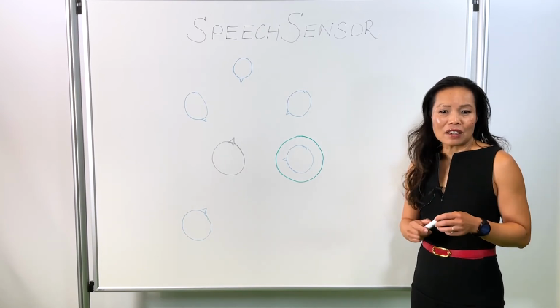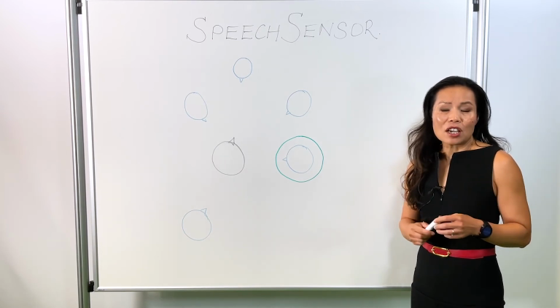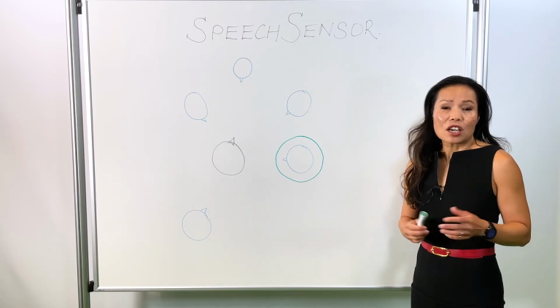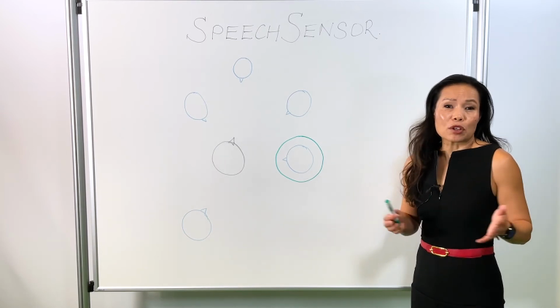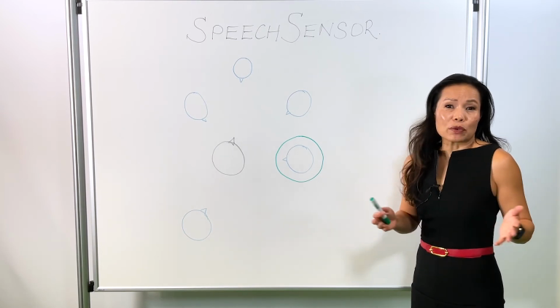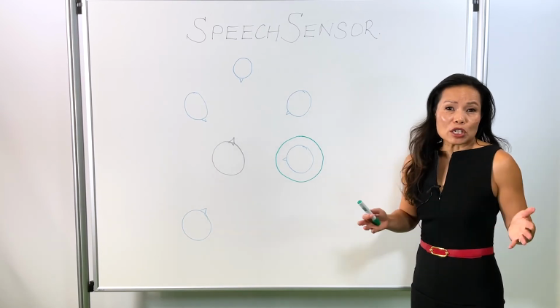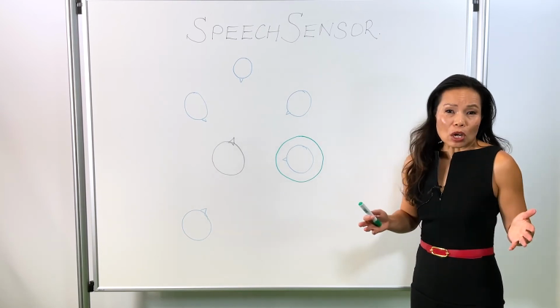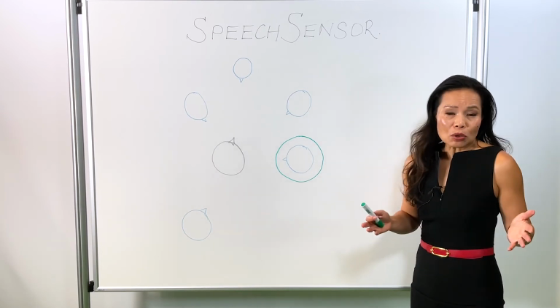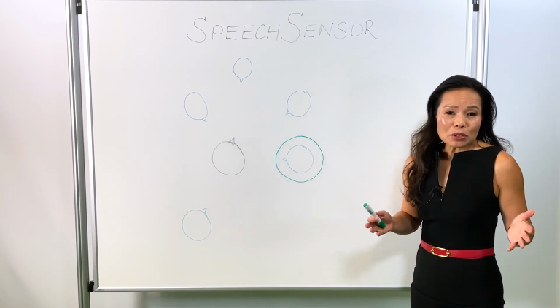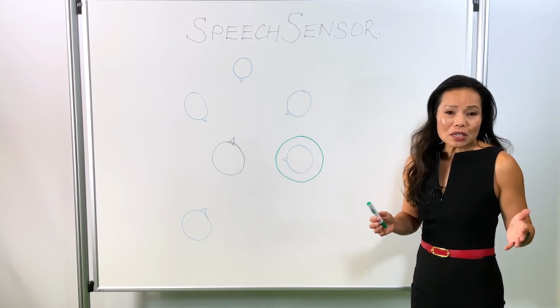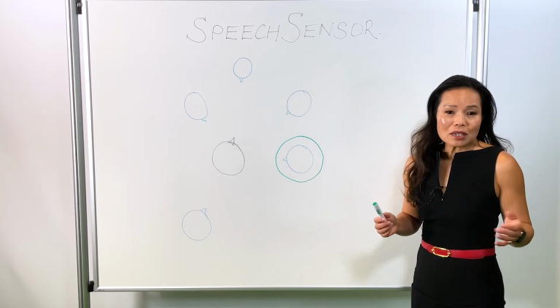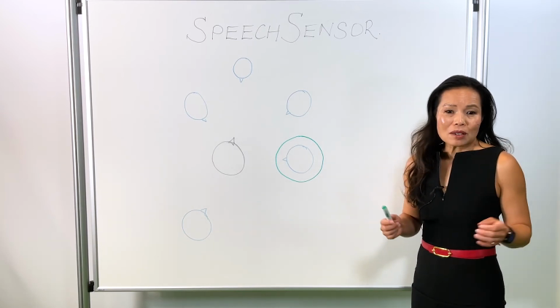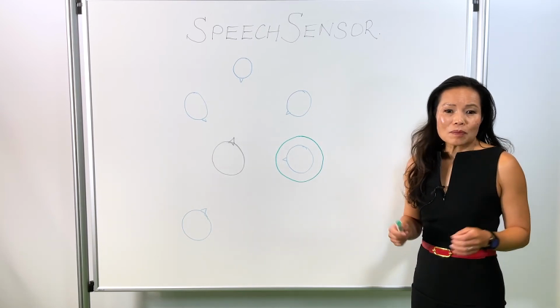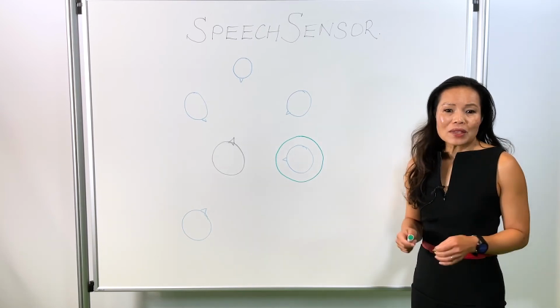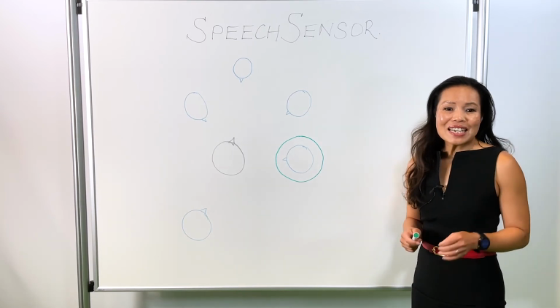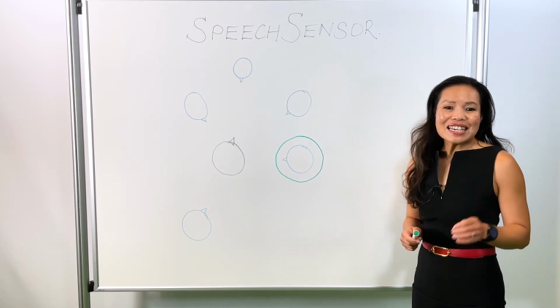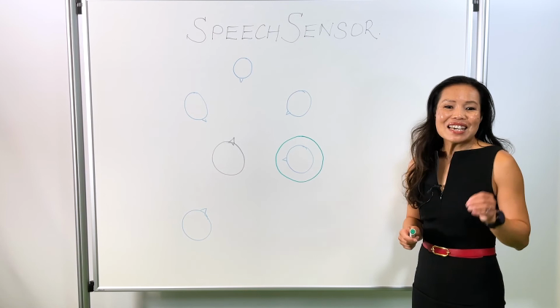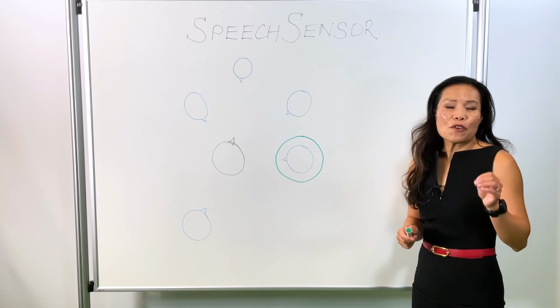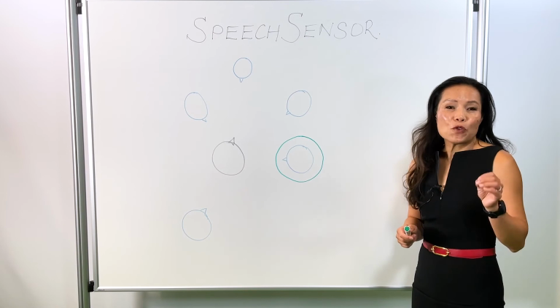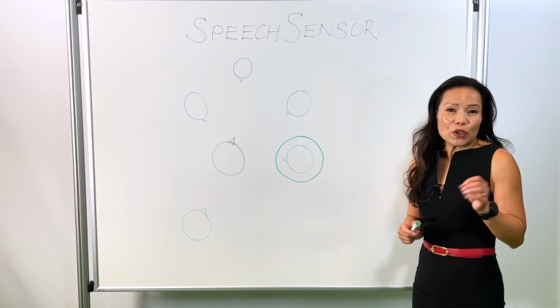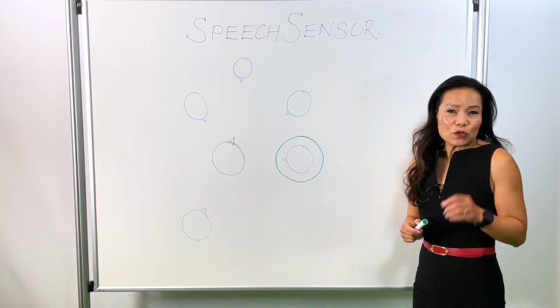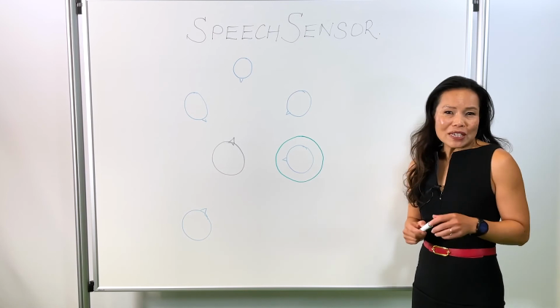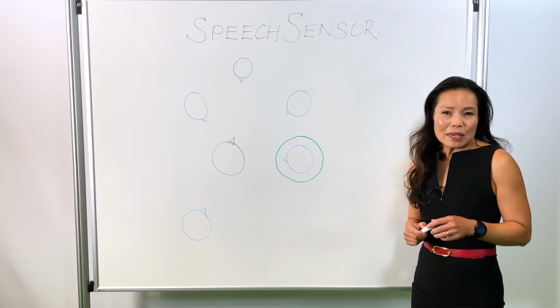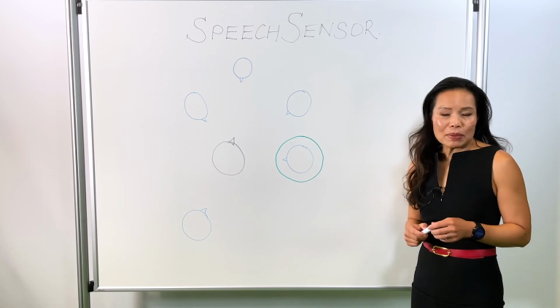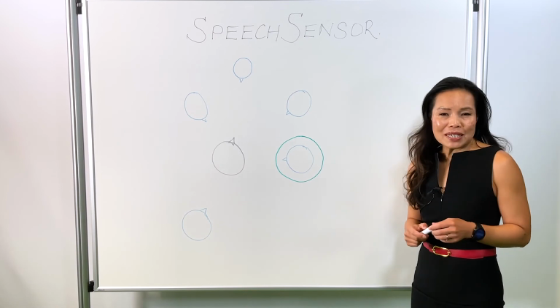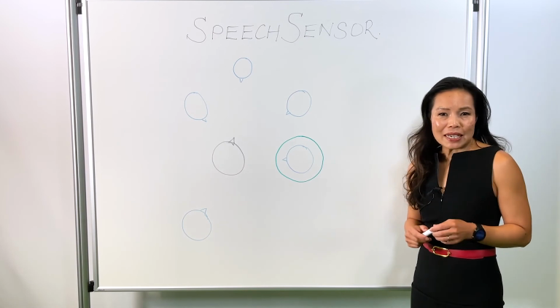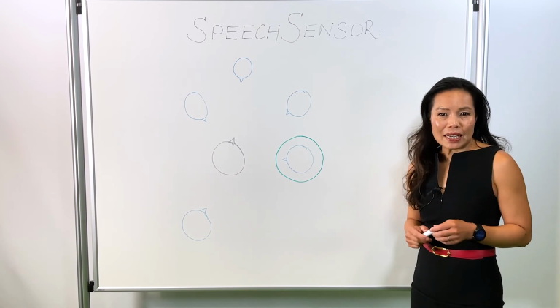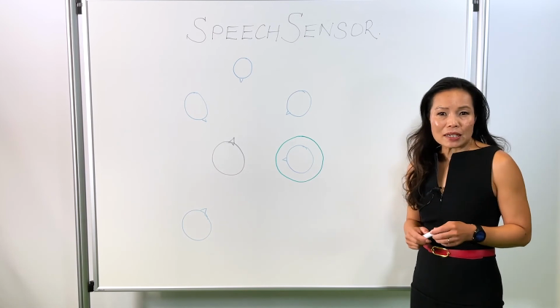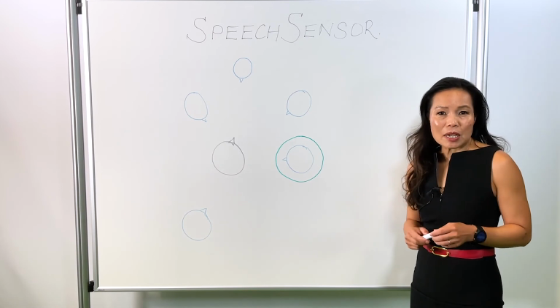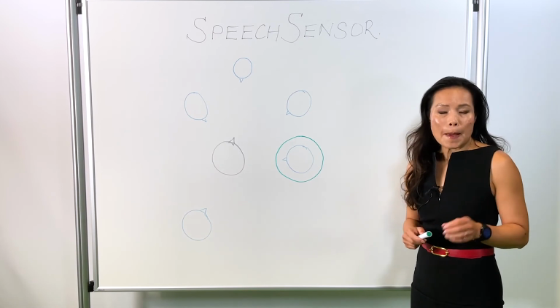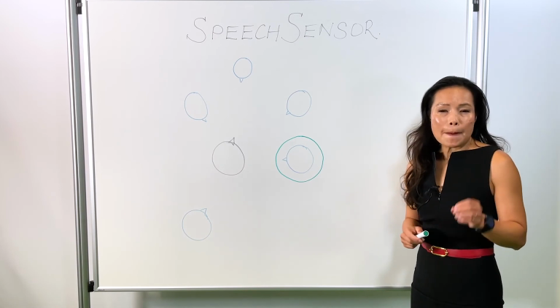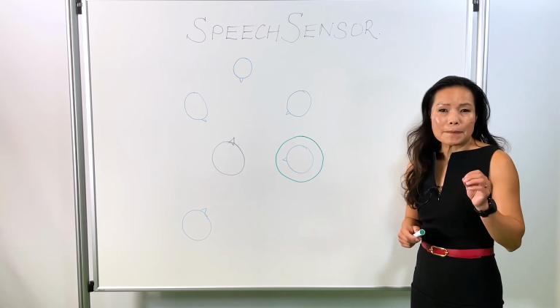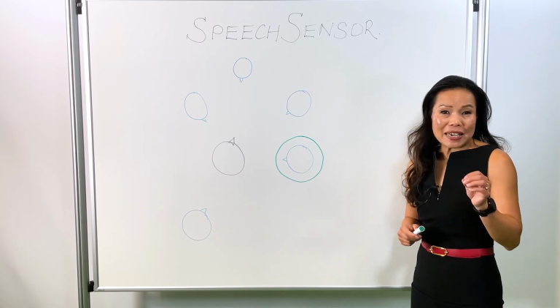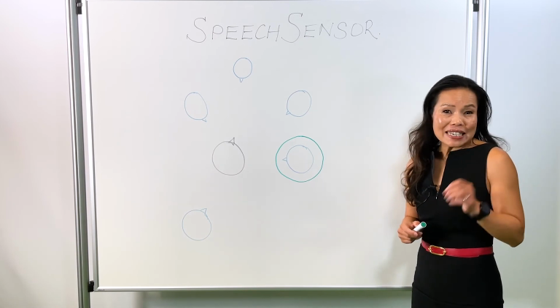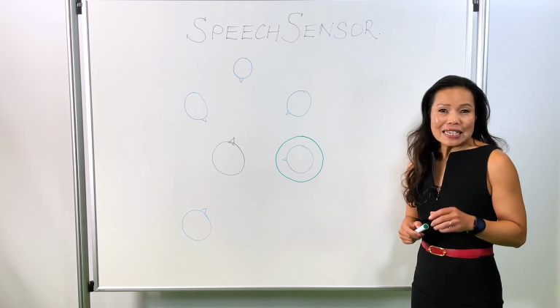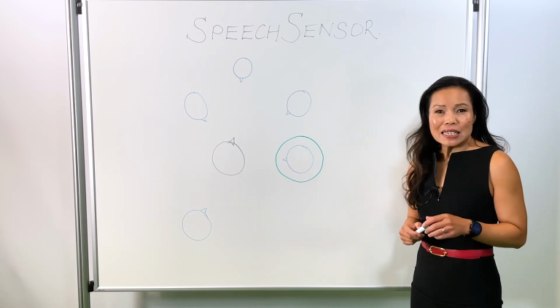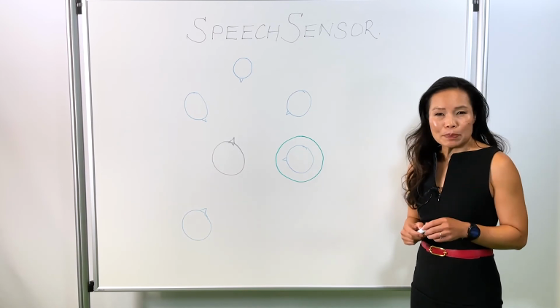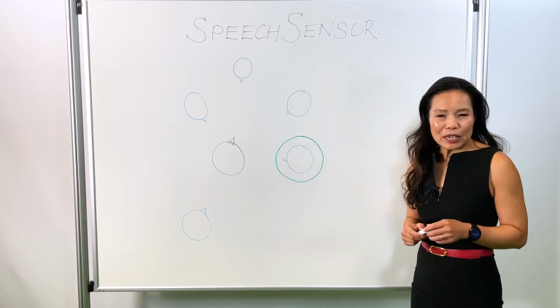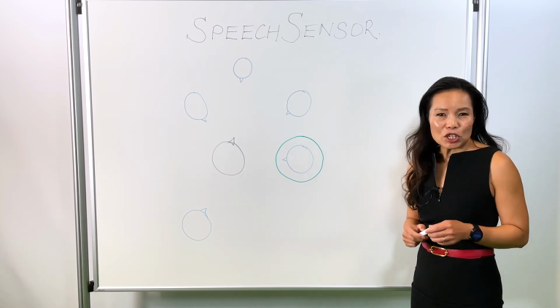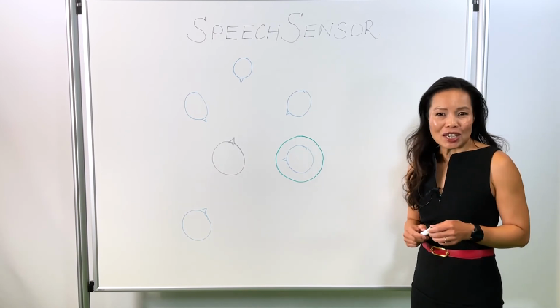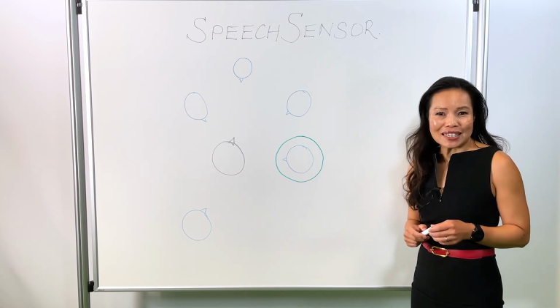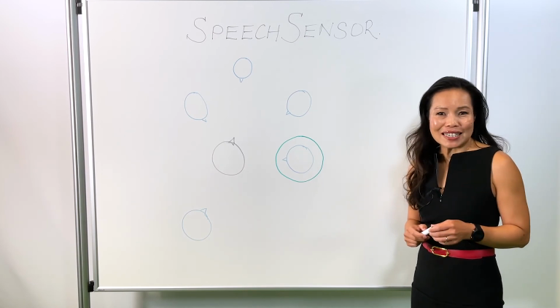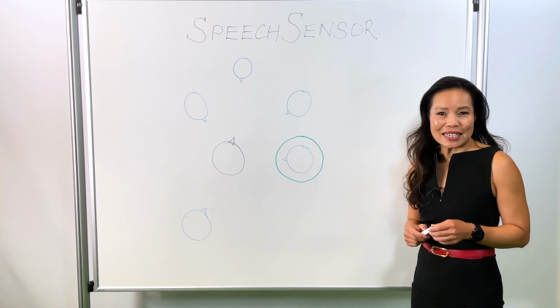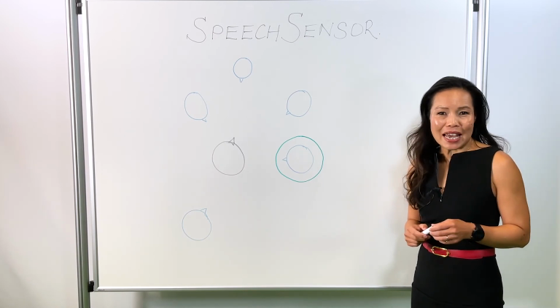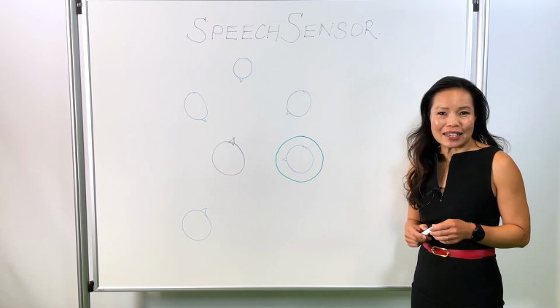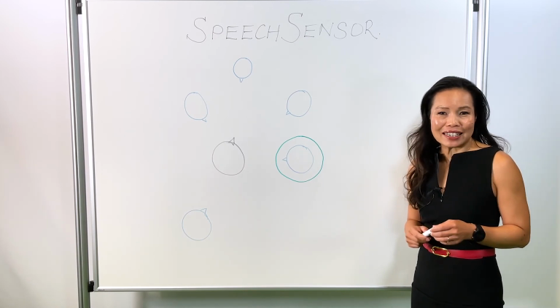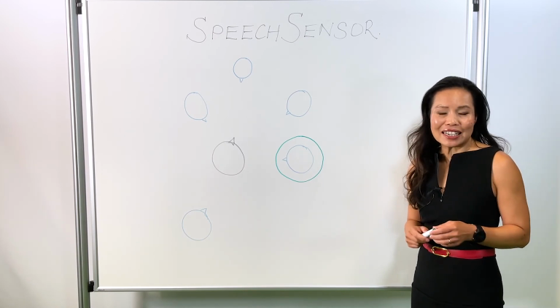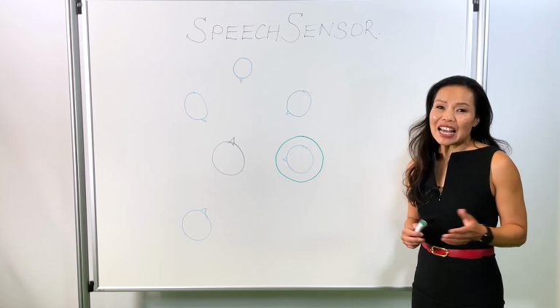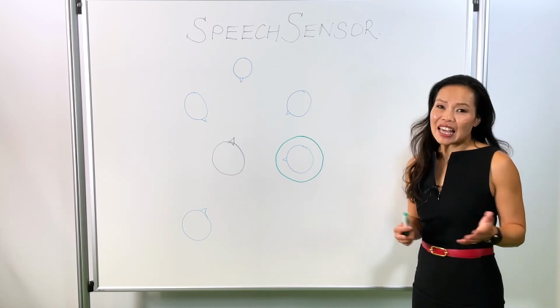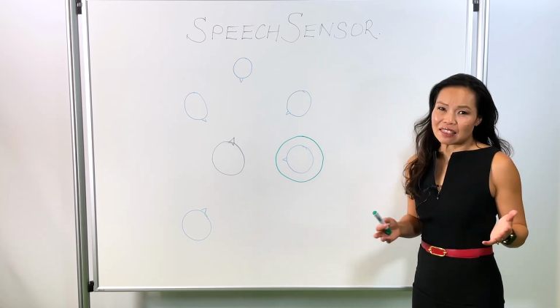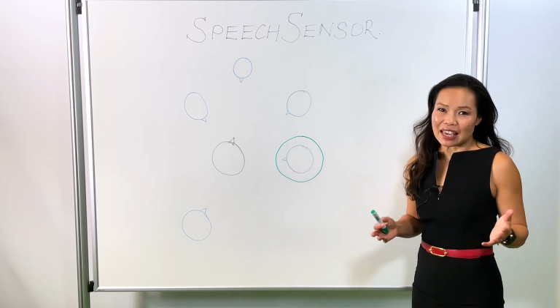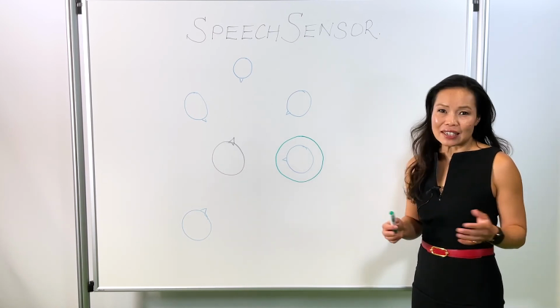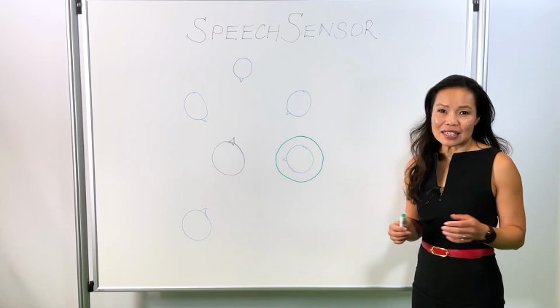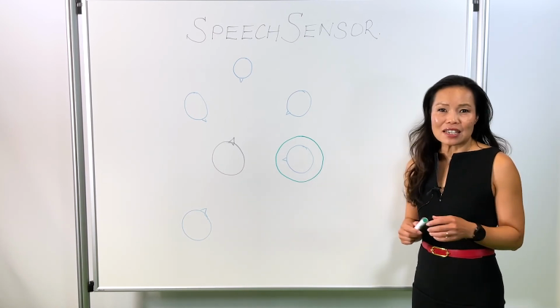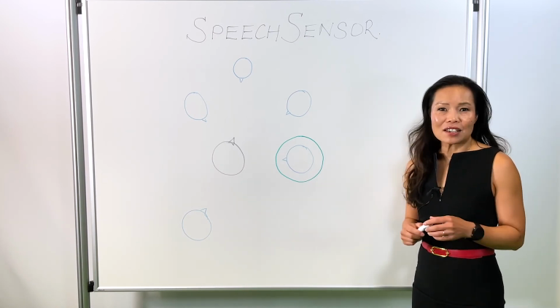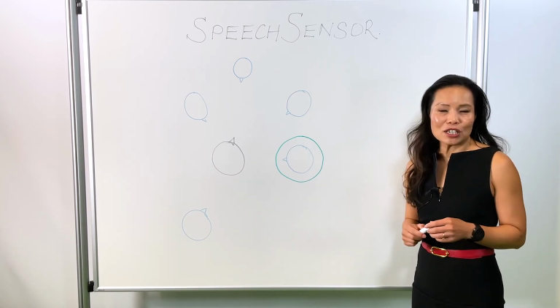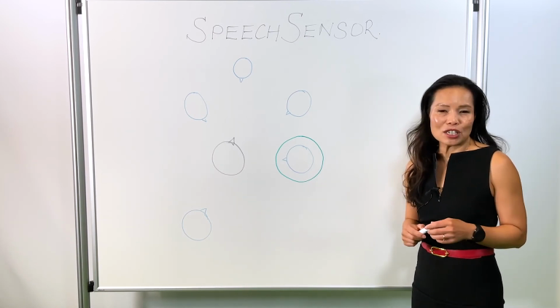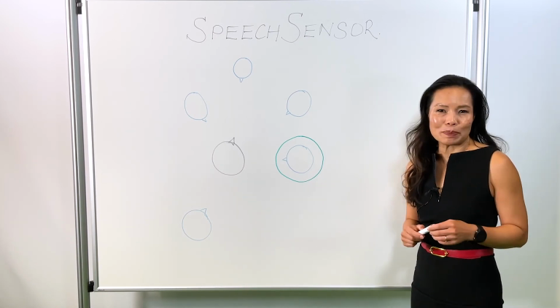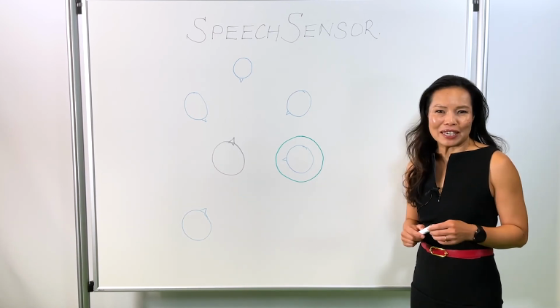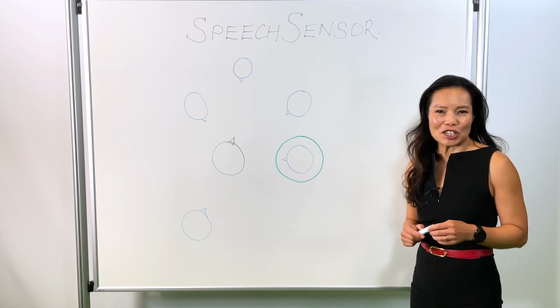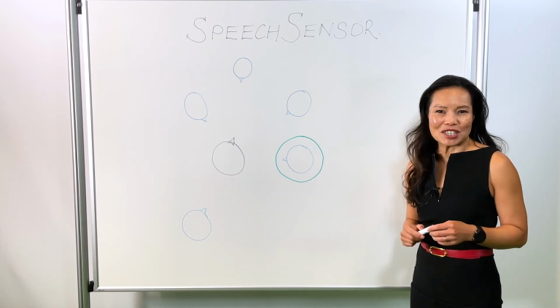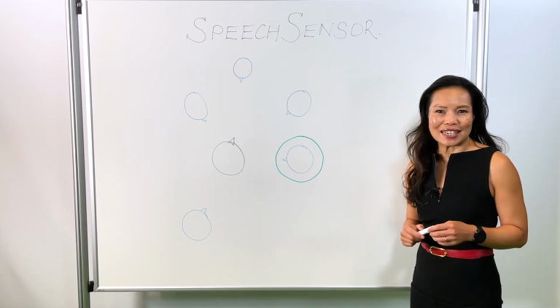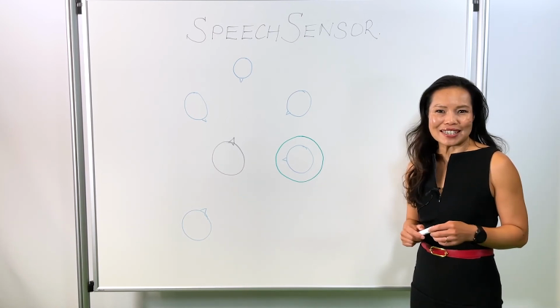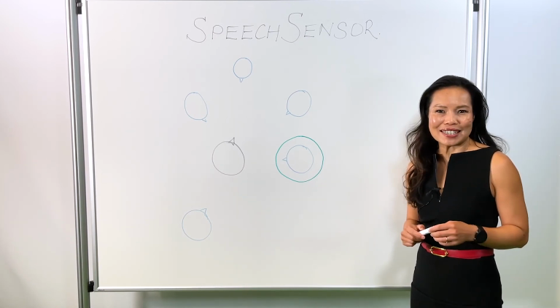The result? 15% better speech understanding, thanks to speech sensor.